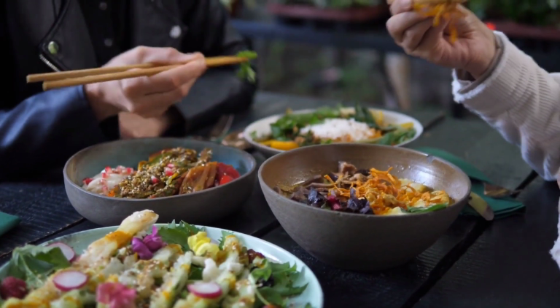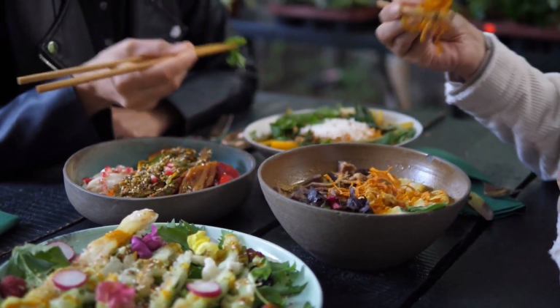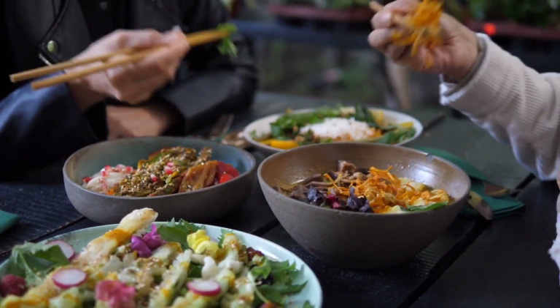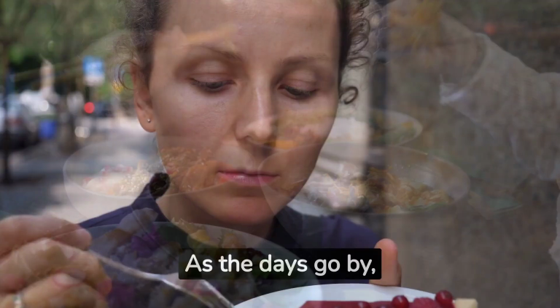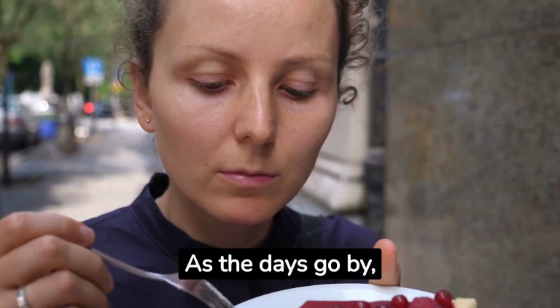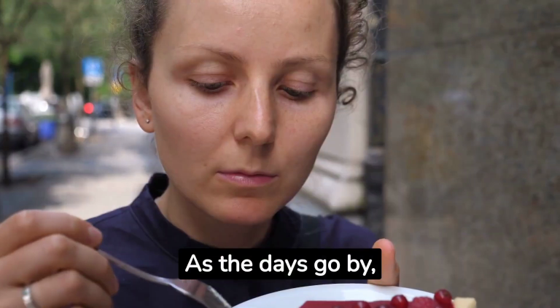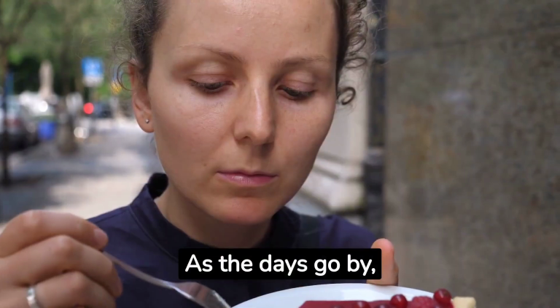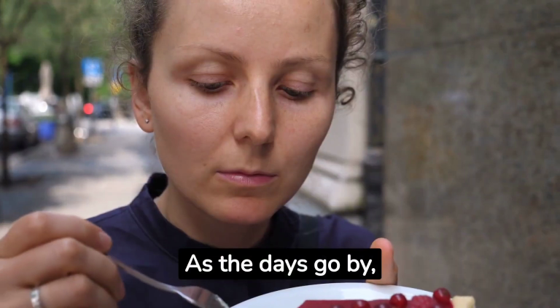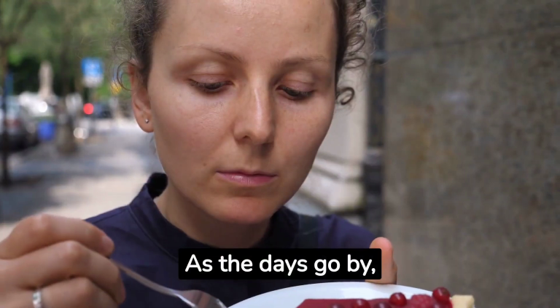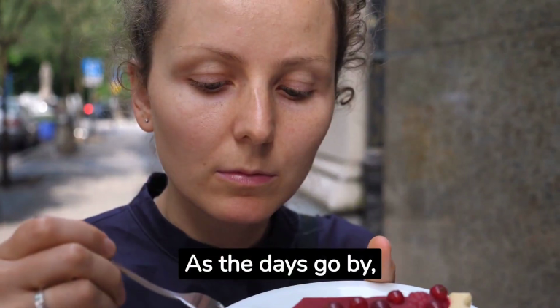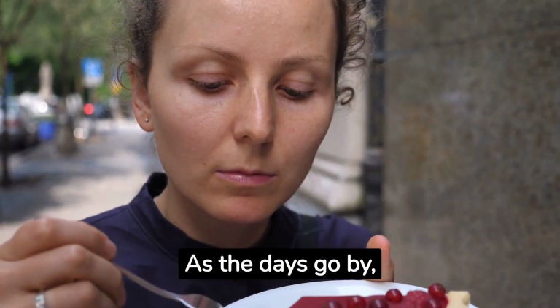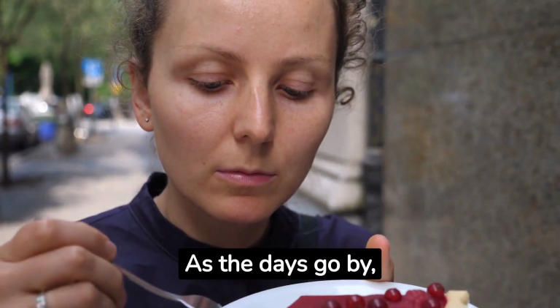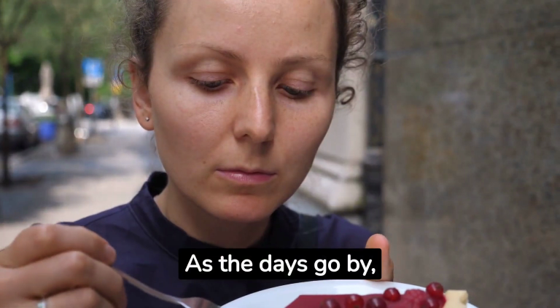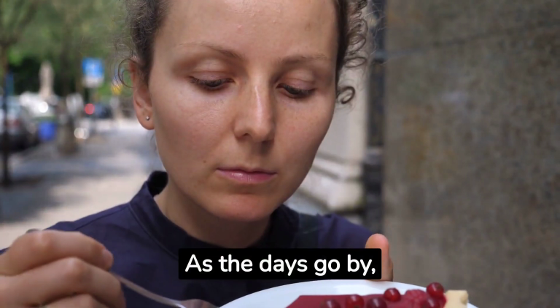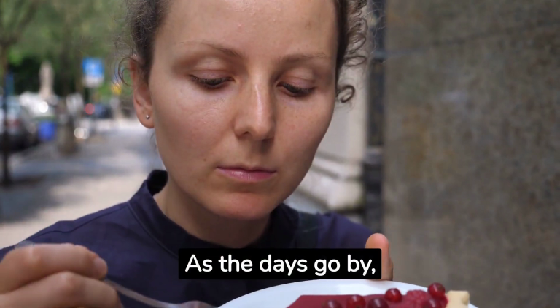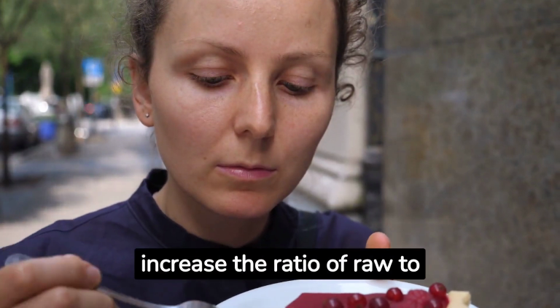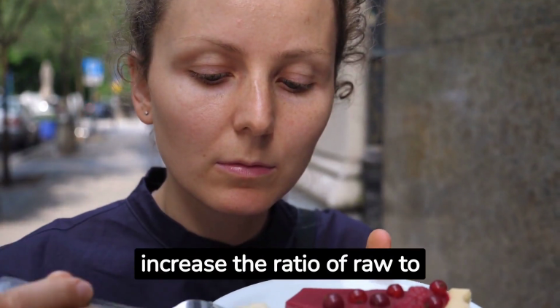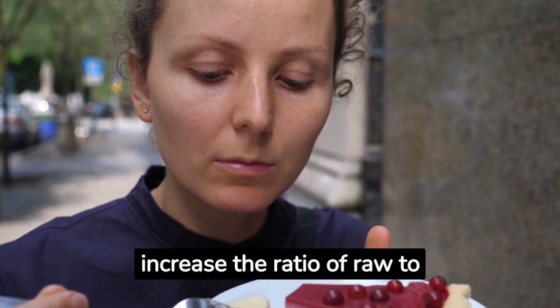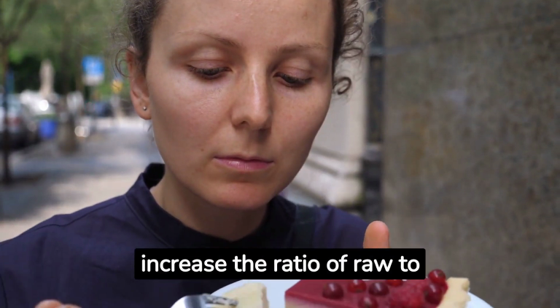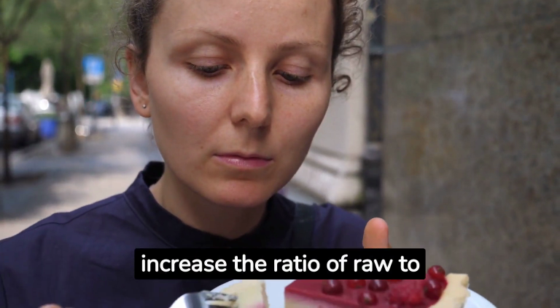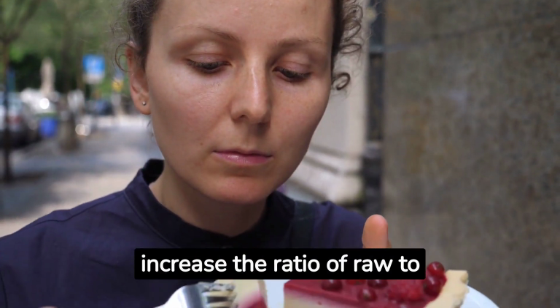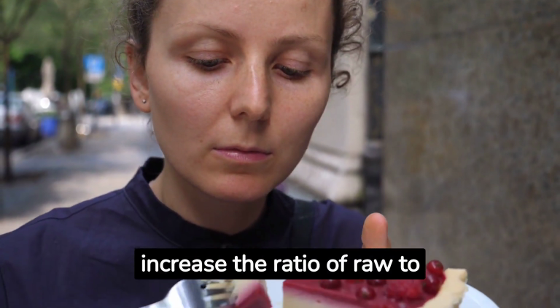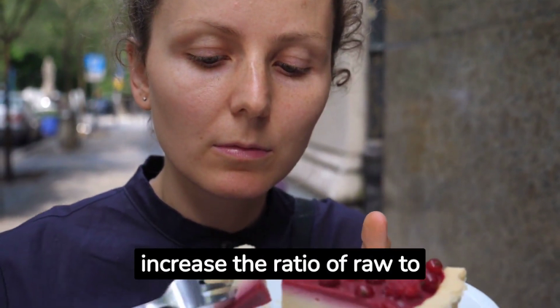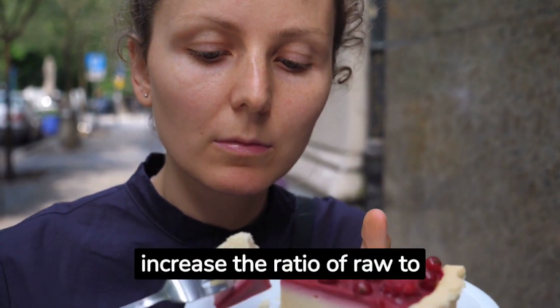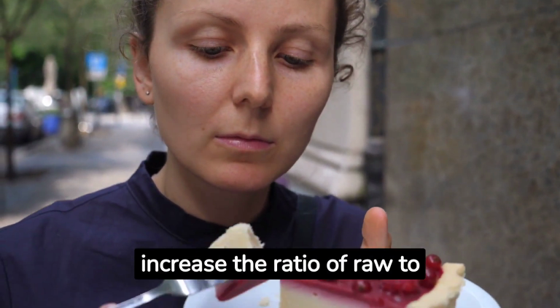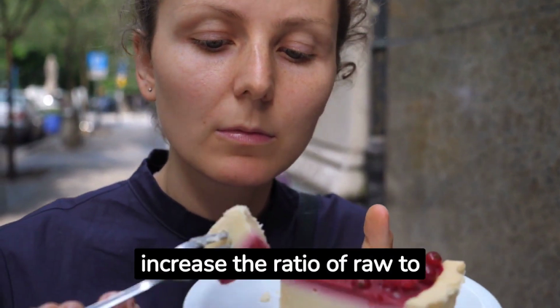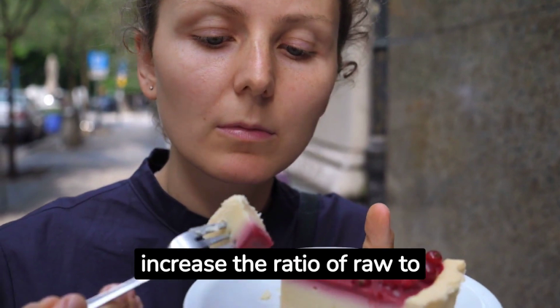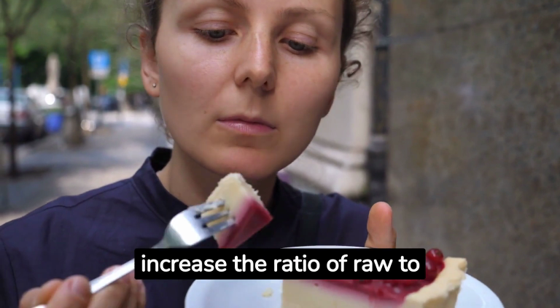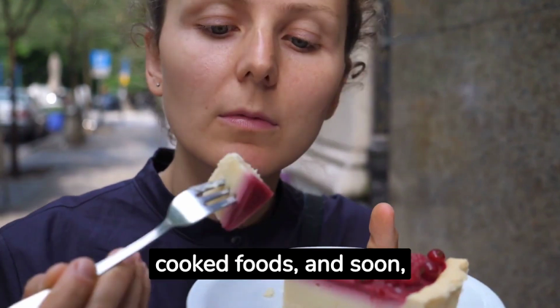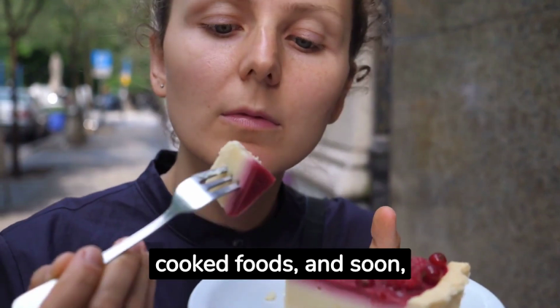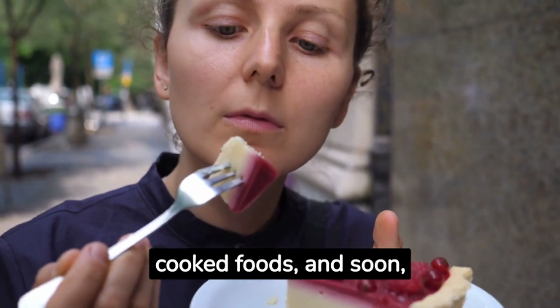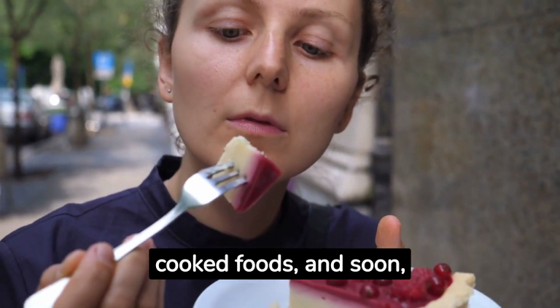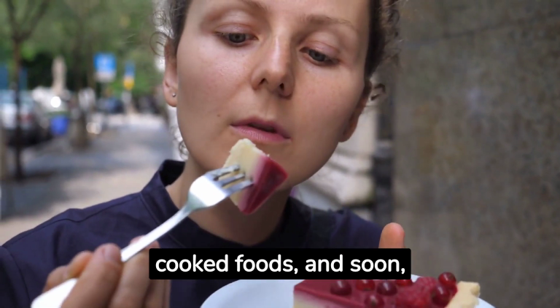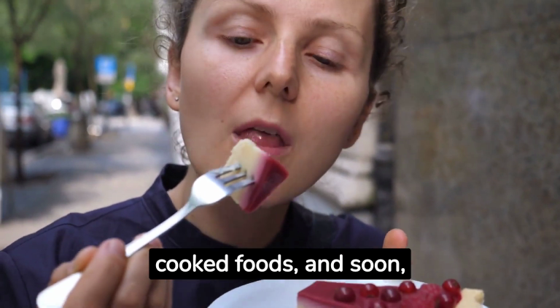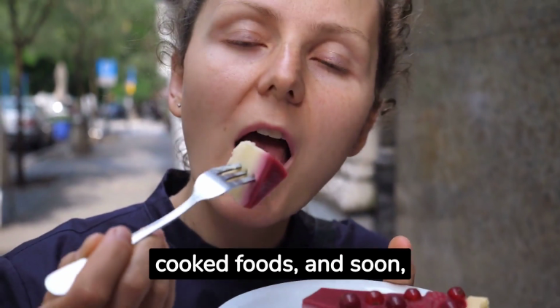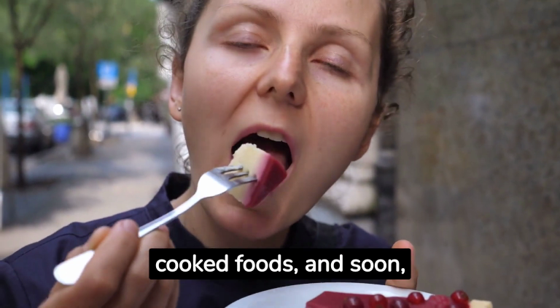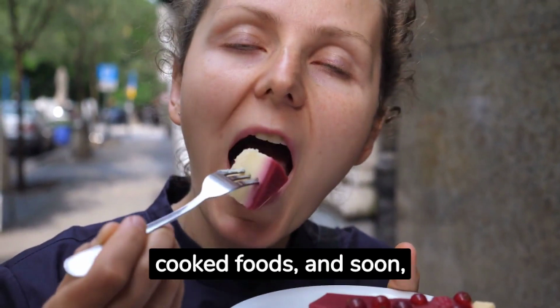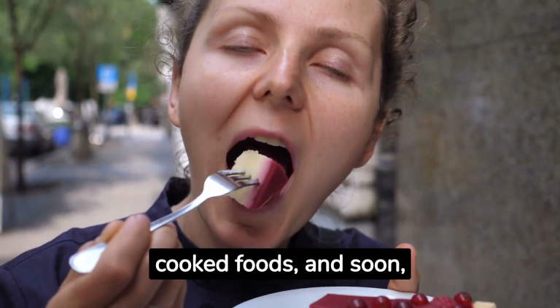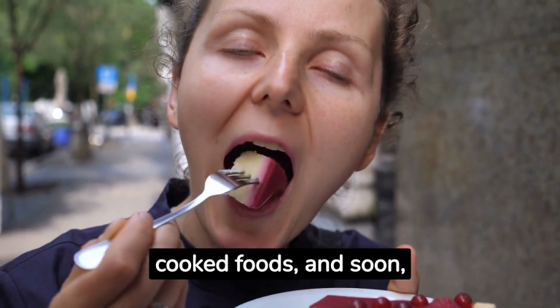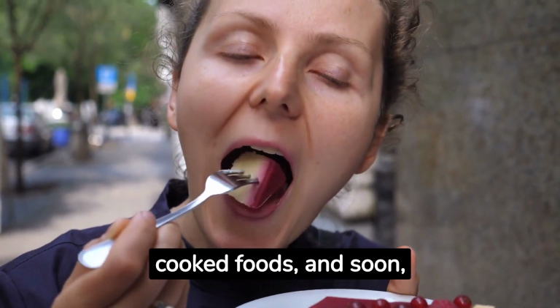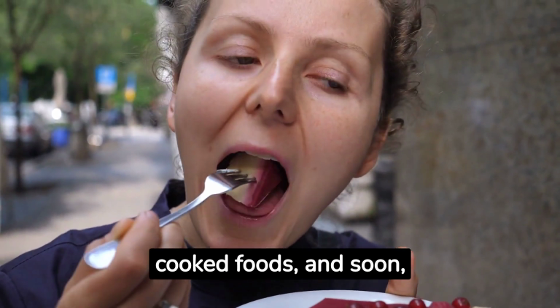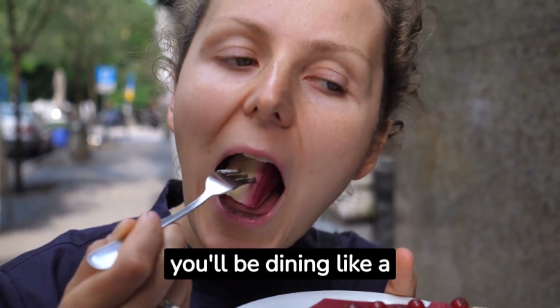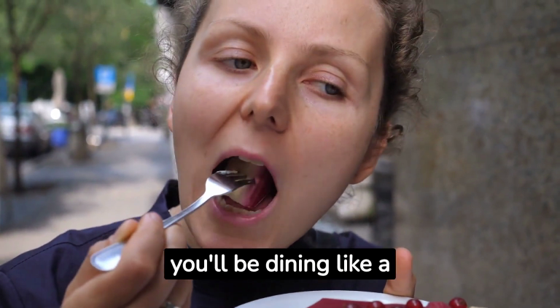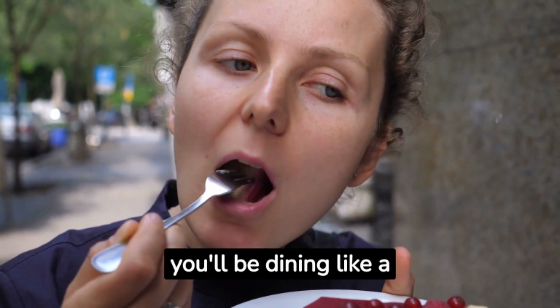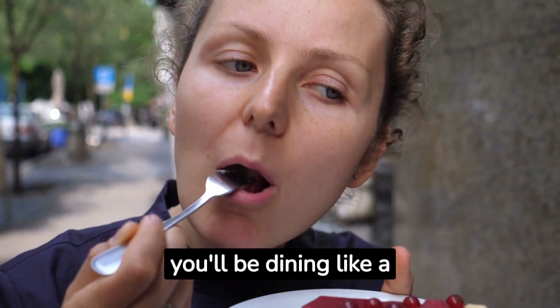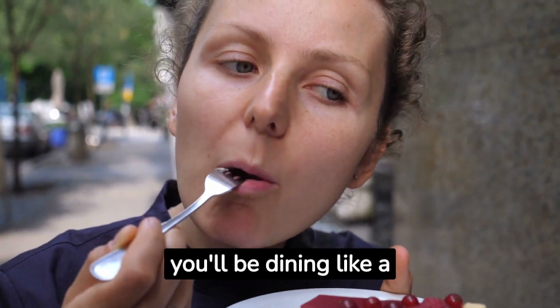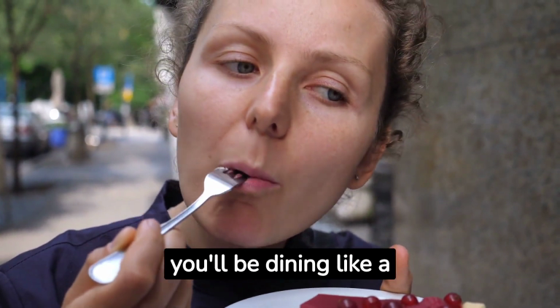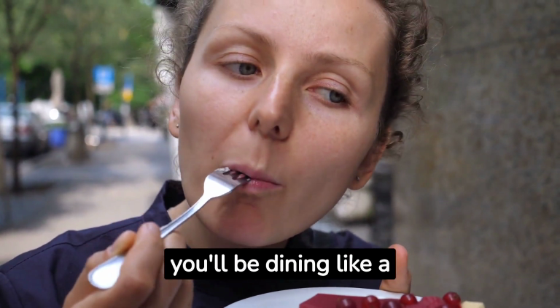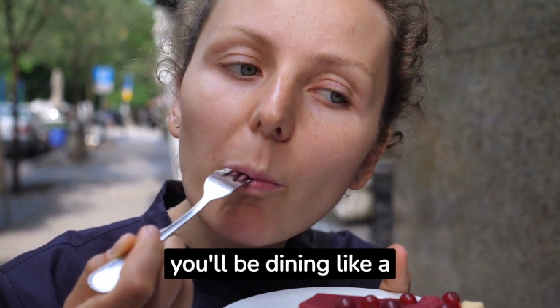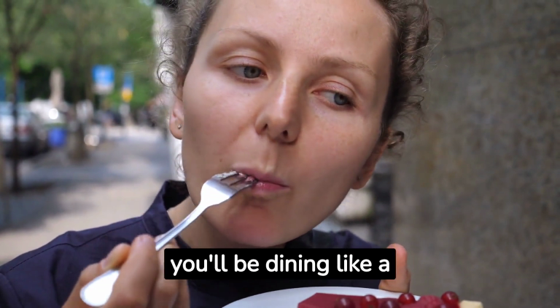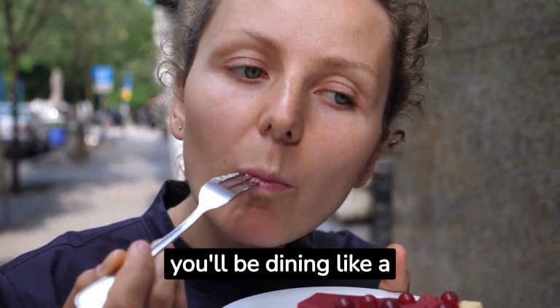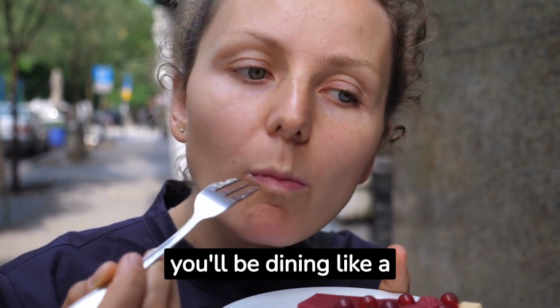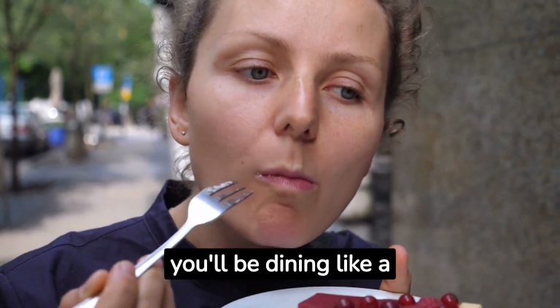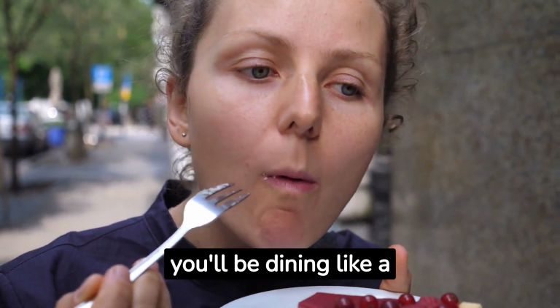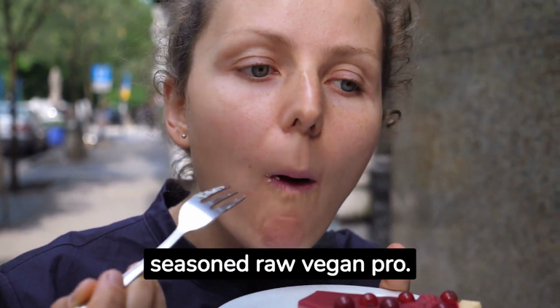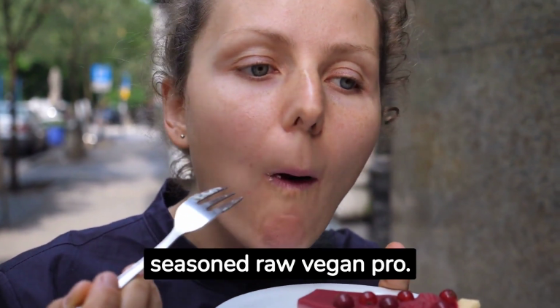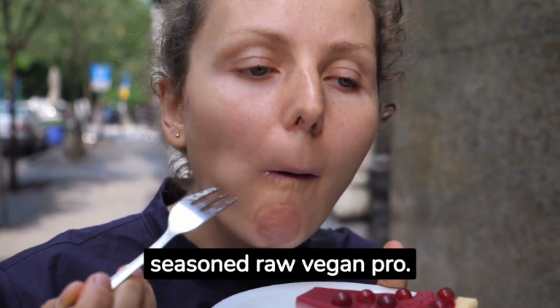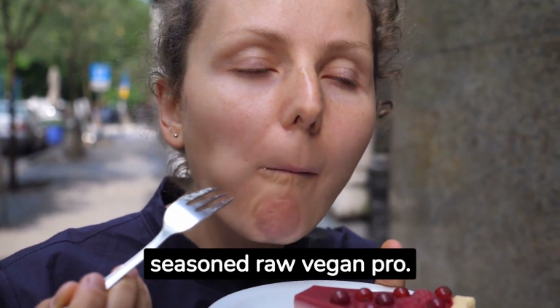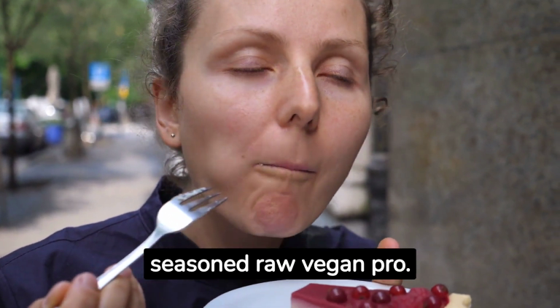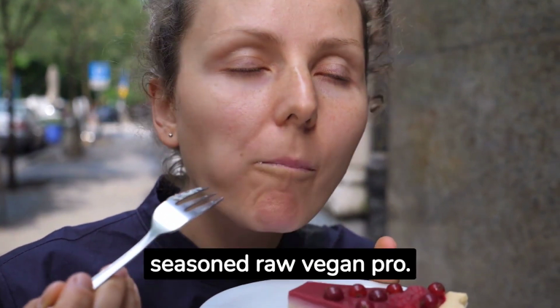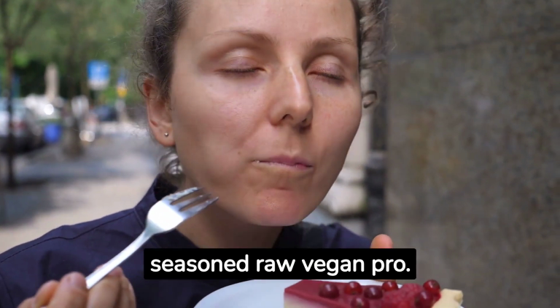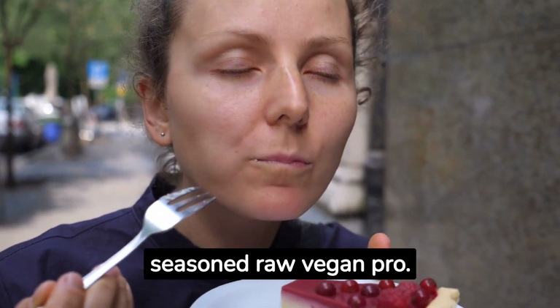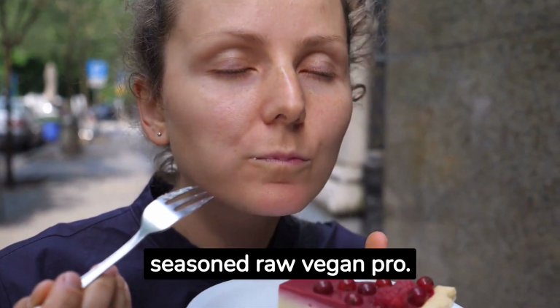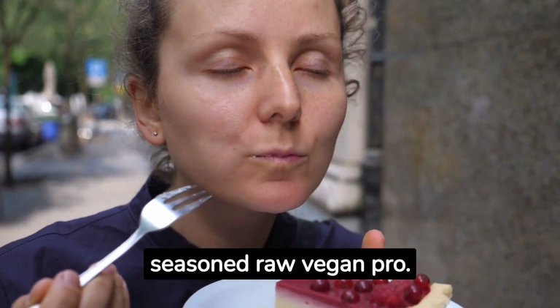As the days go by, increase the ratio of raw to cooked foods, and soon you'll be dining like a seasoned raw vegan pro.